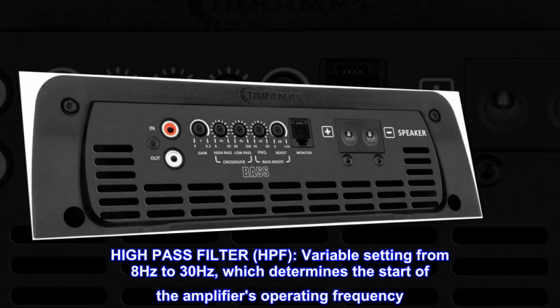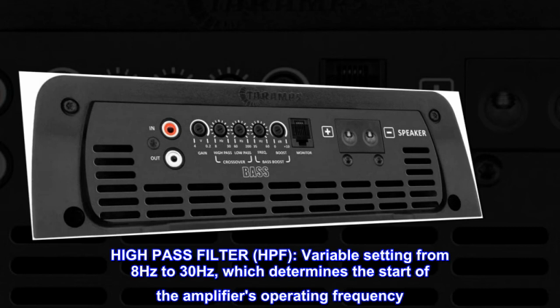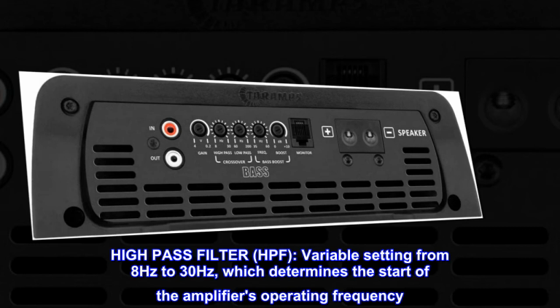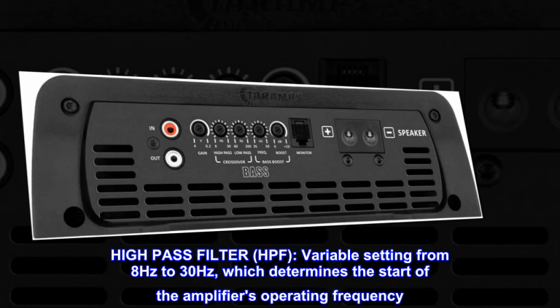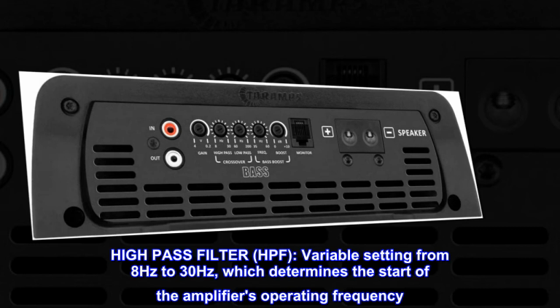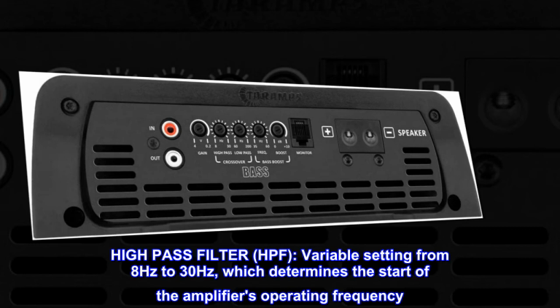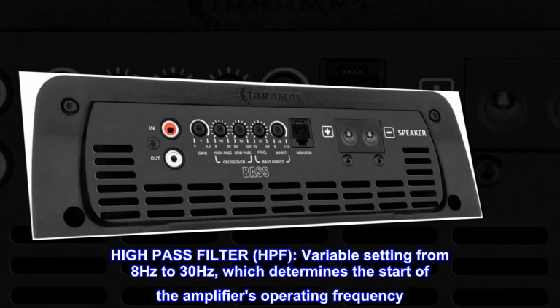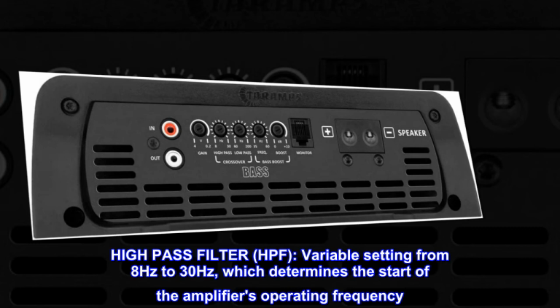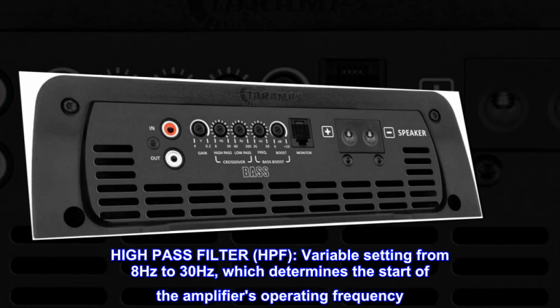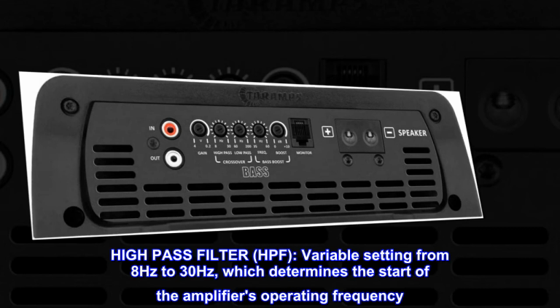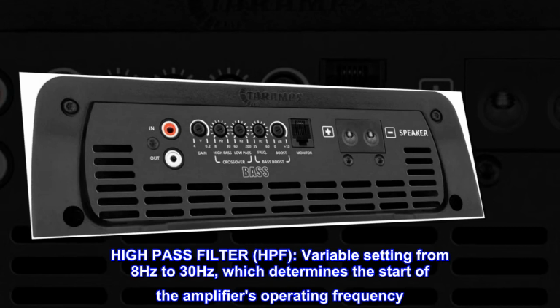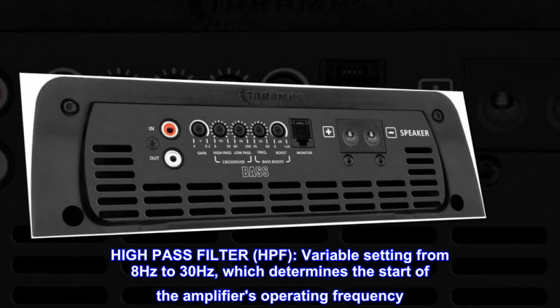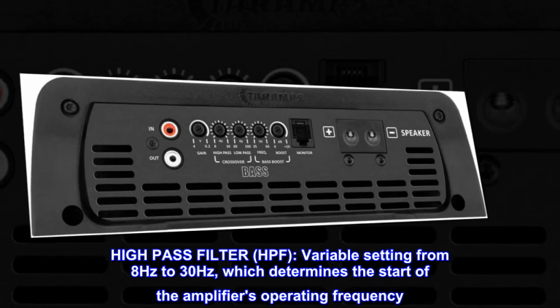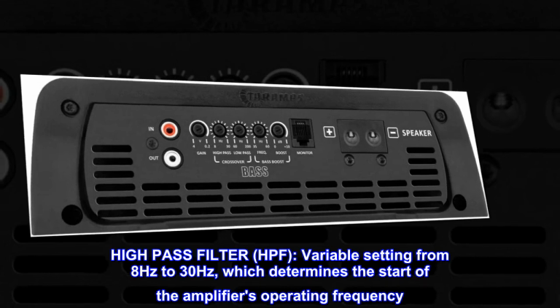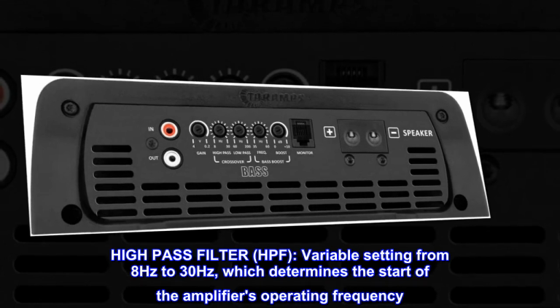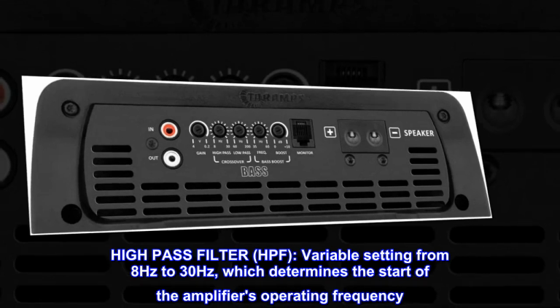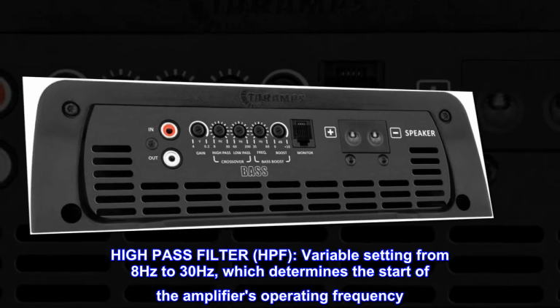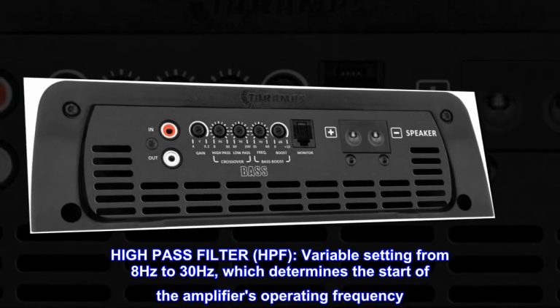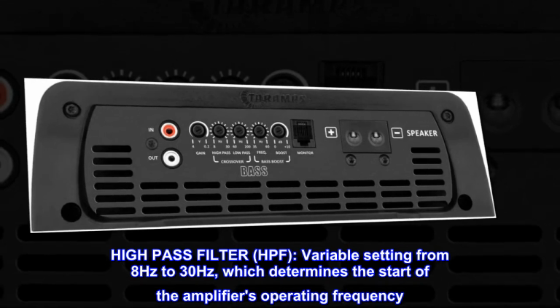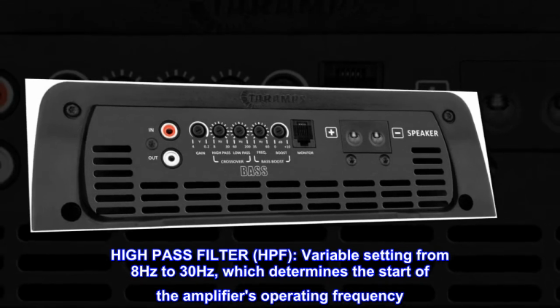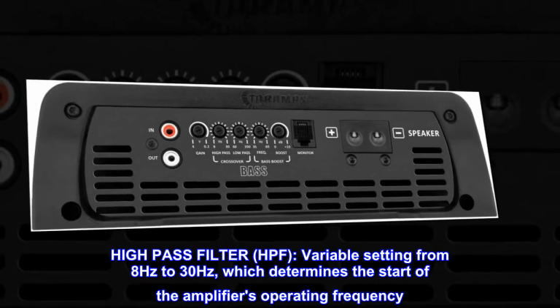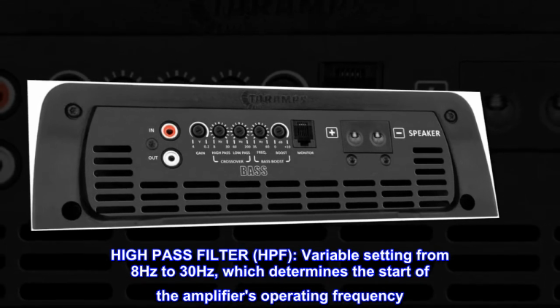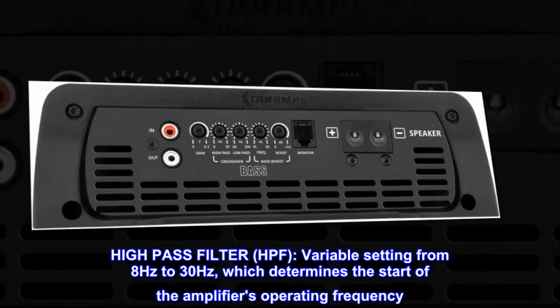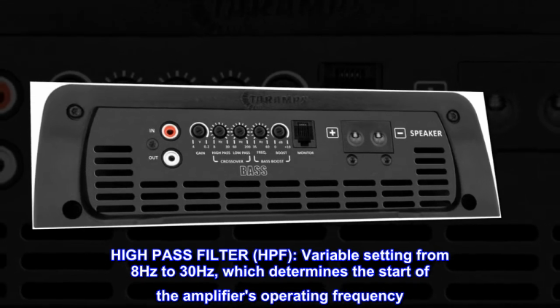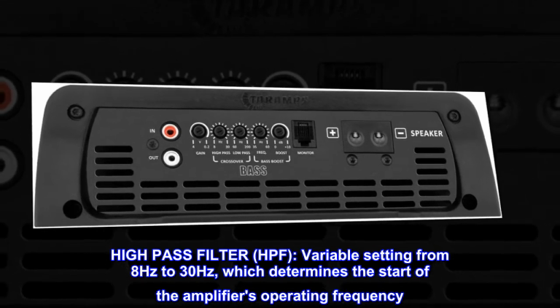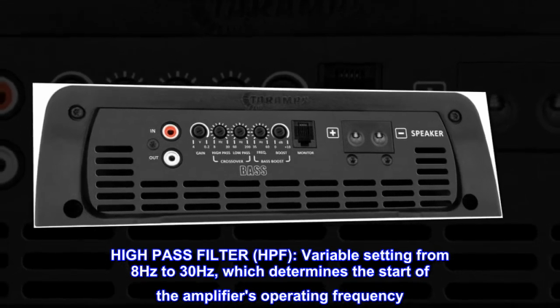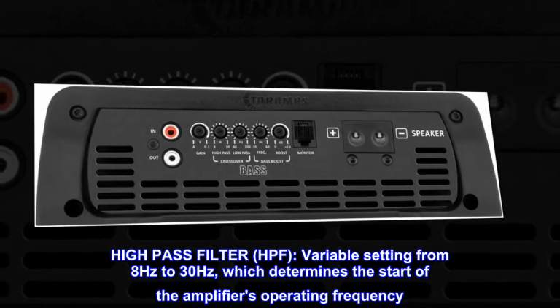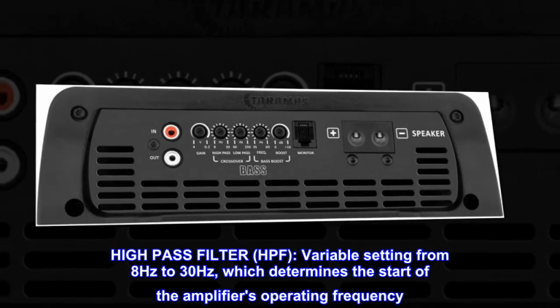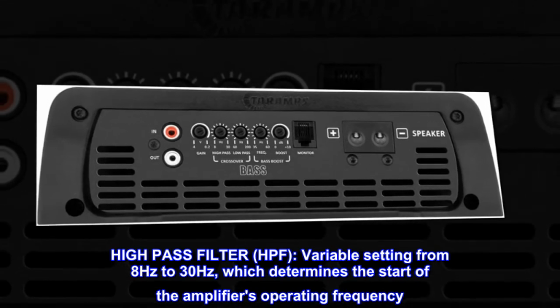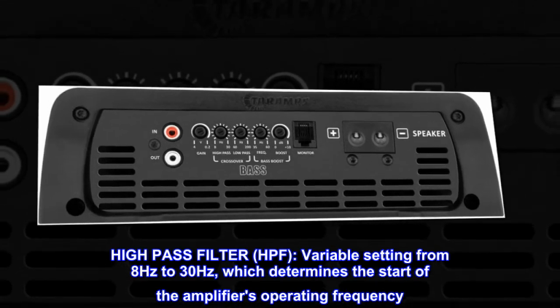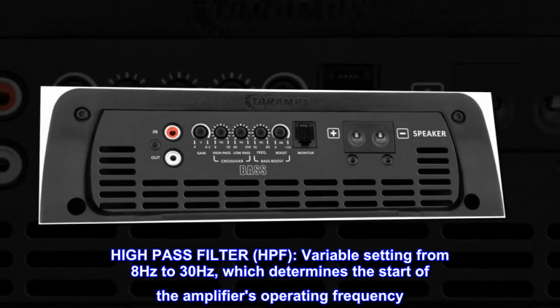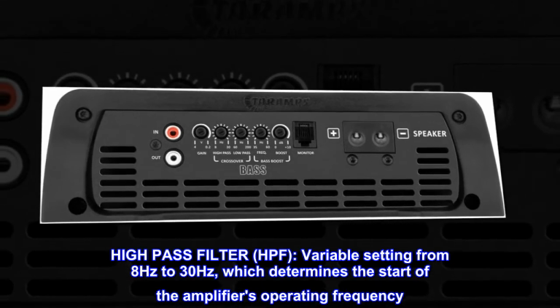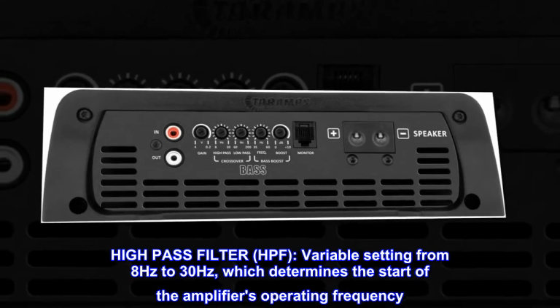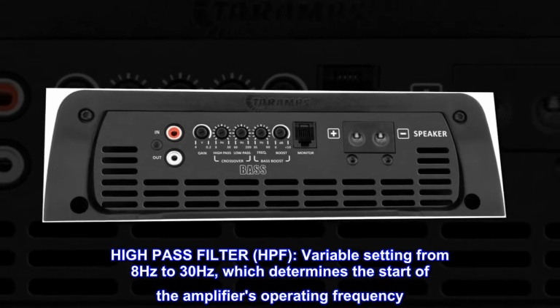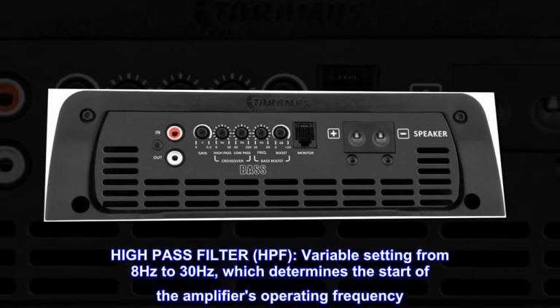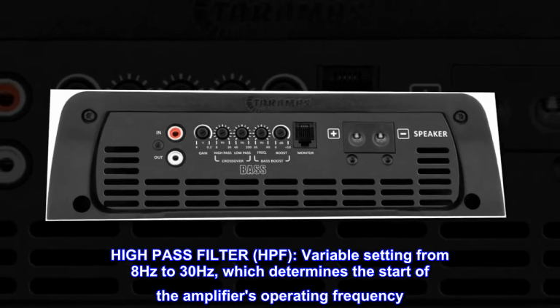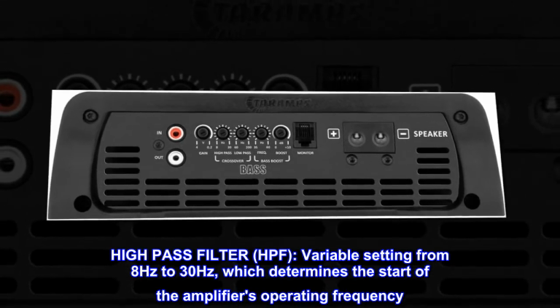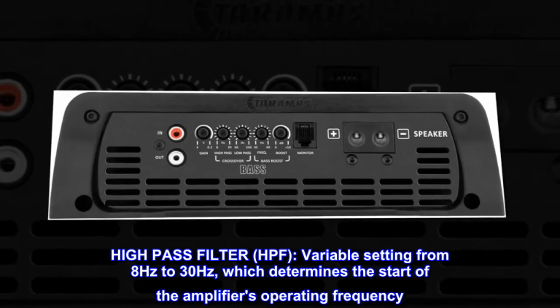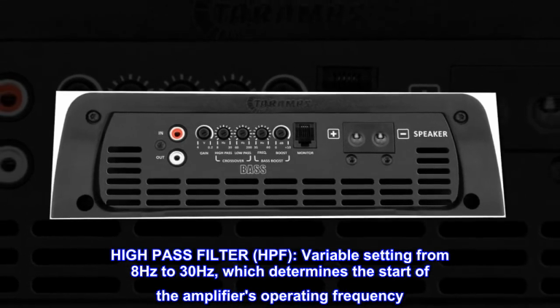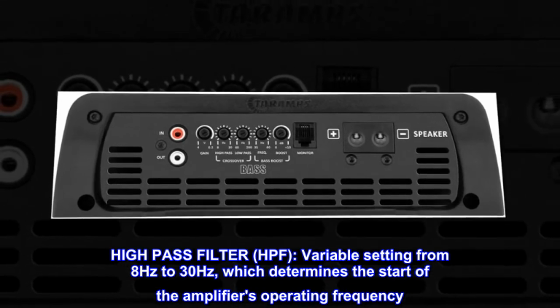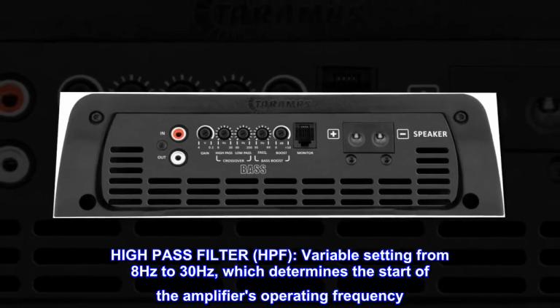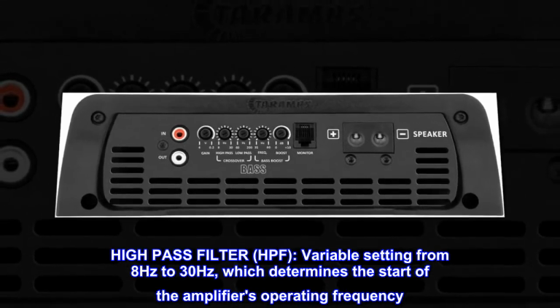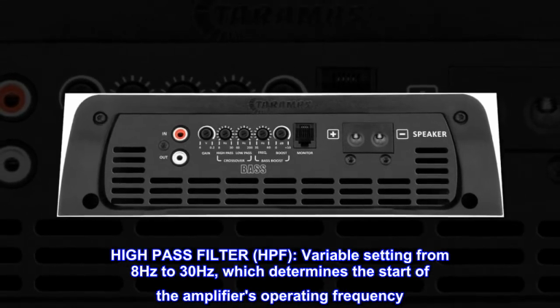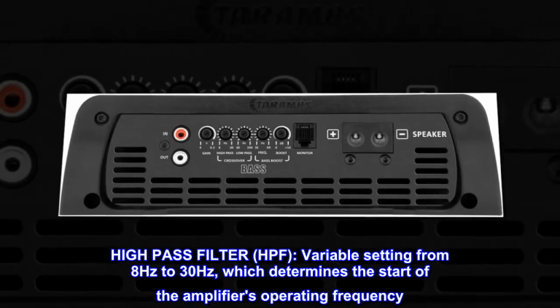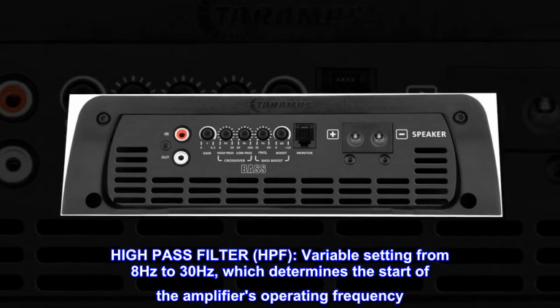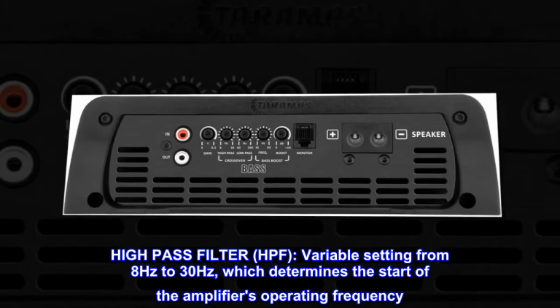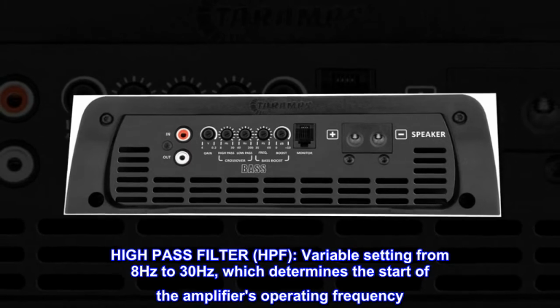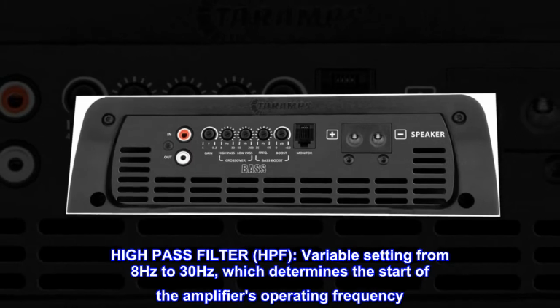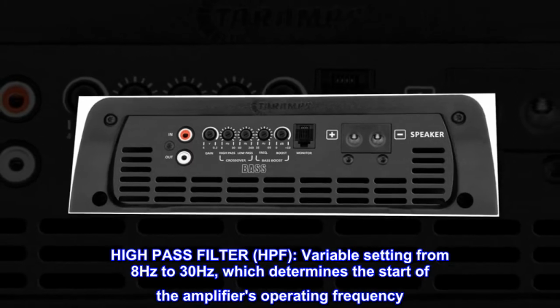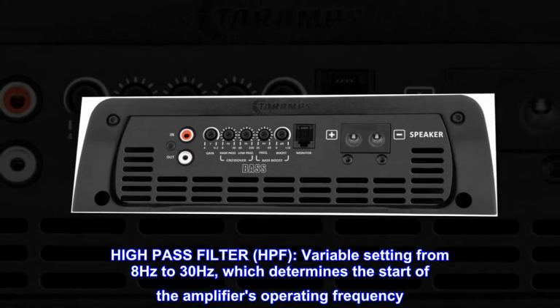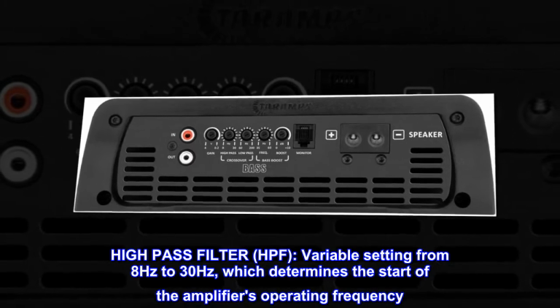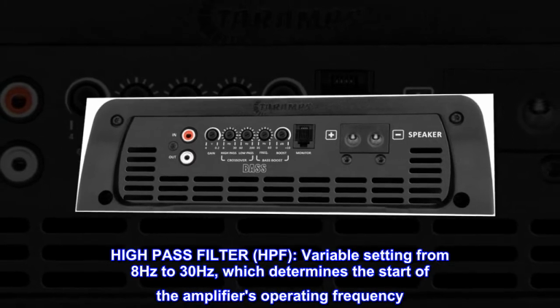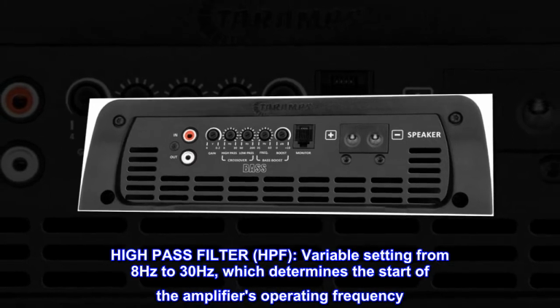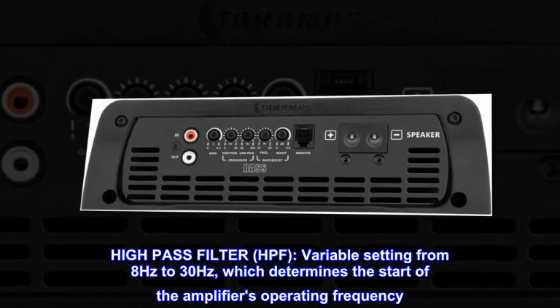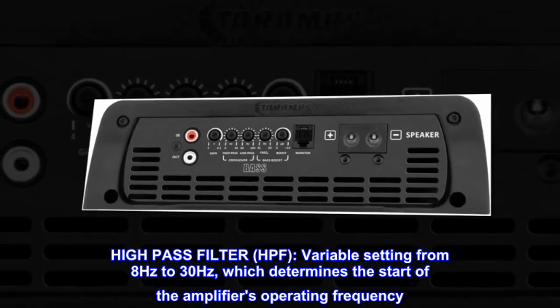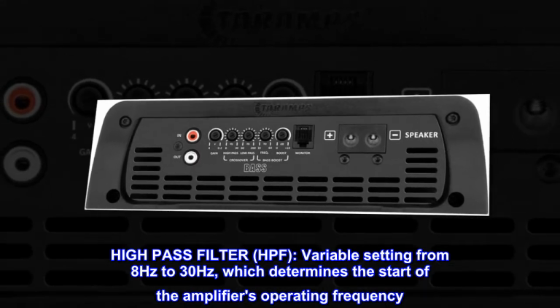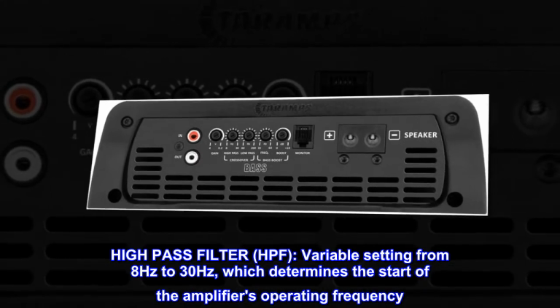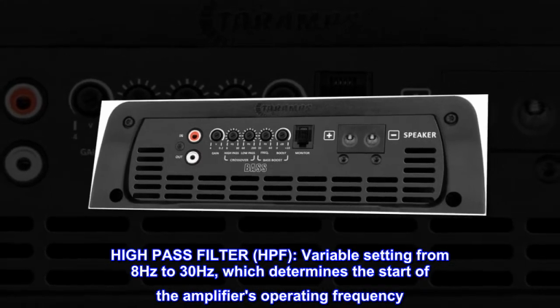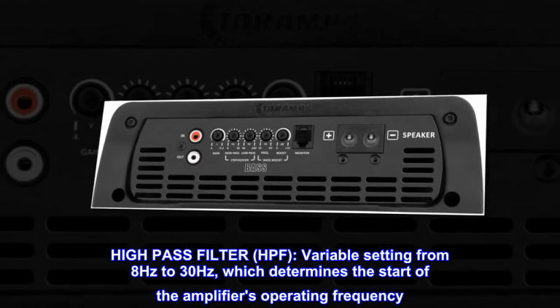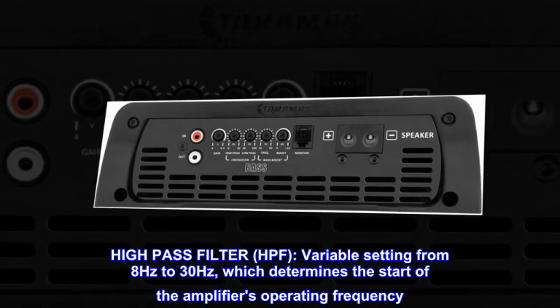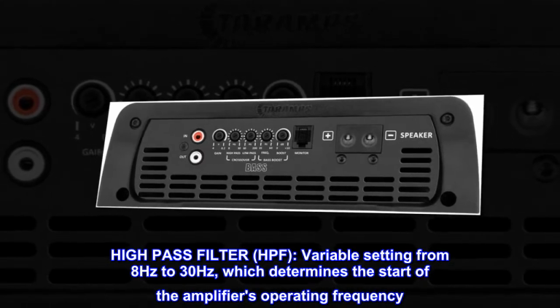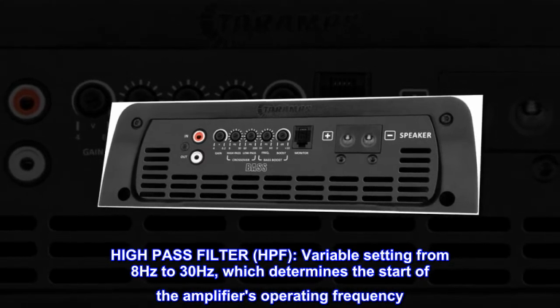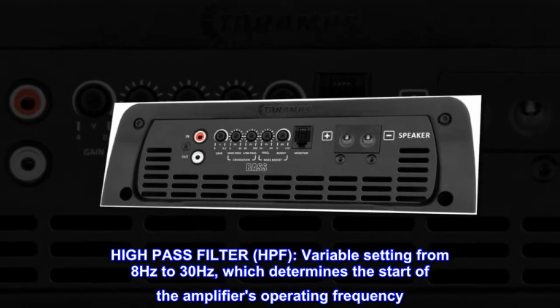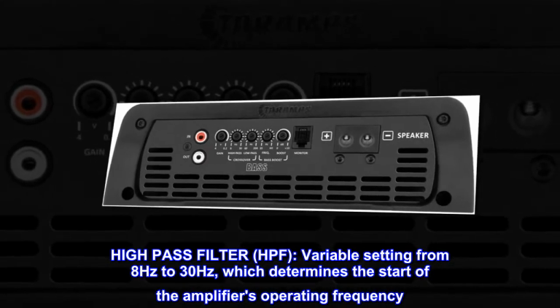High-pass filter, HPF: variable setting from 8 Hz to 30 Hz, which determines the start of the amplifier's operating frequency.